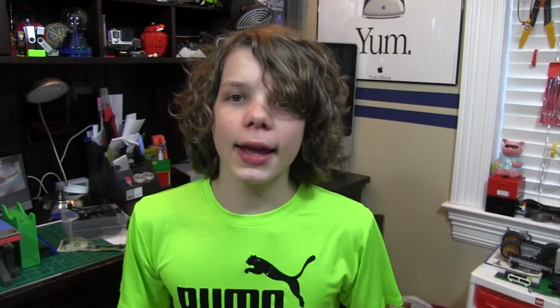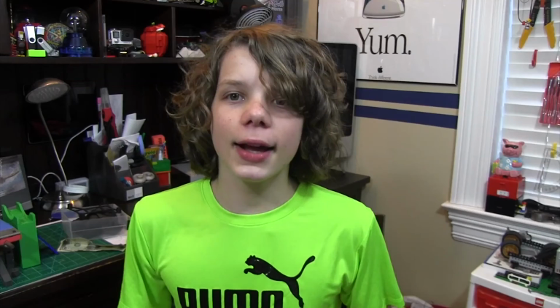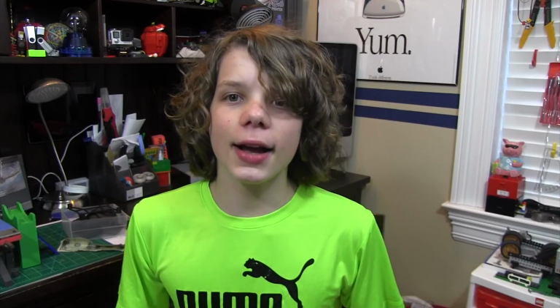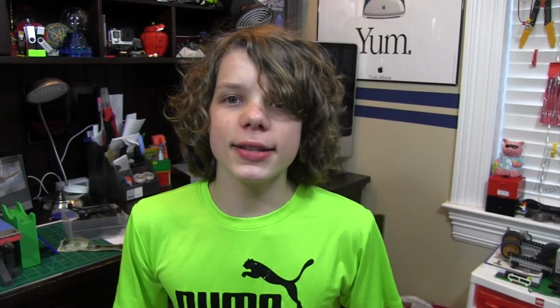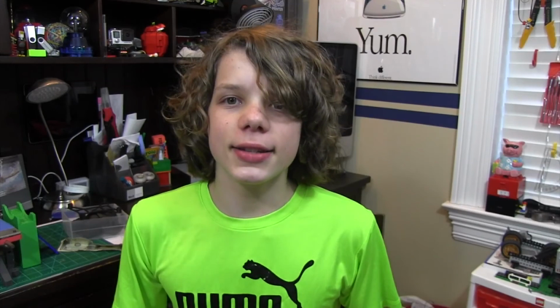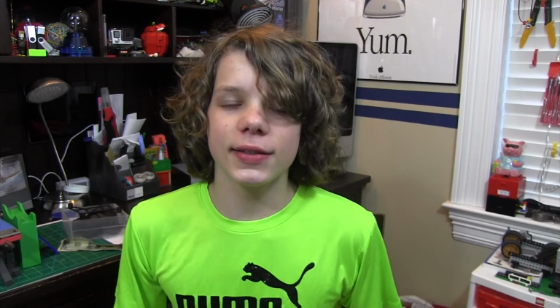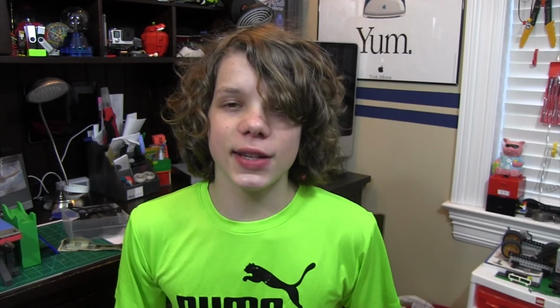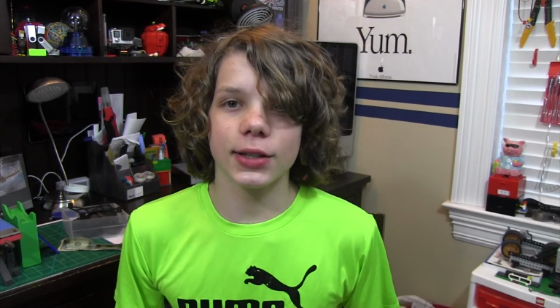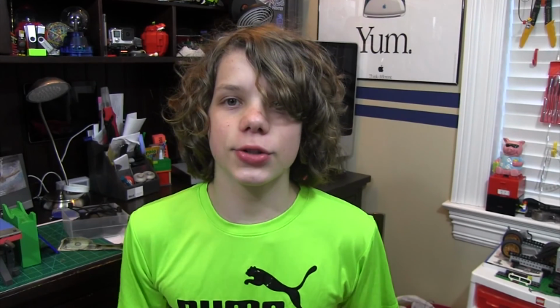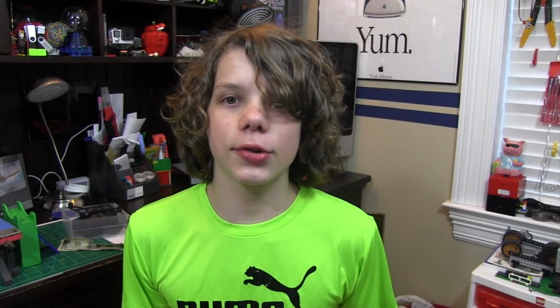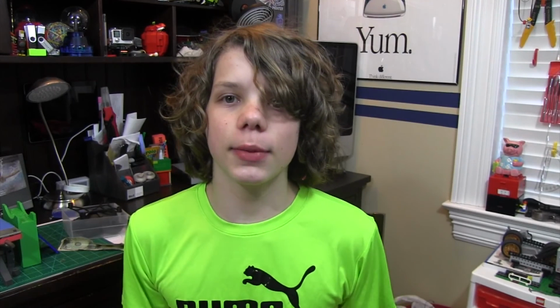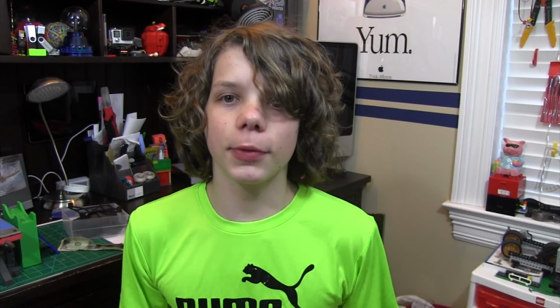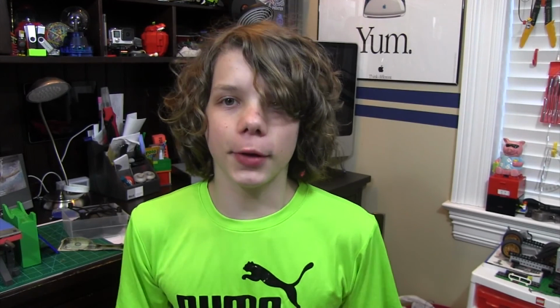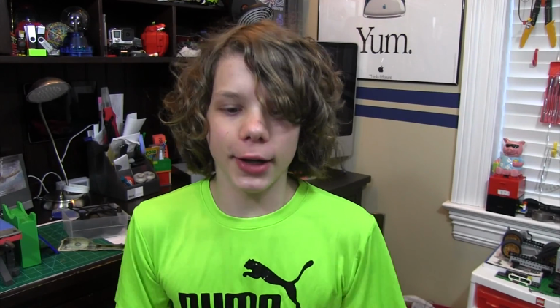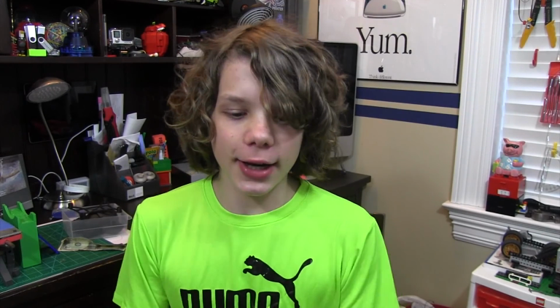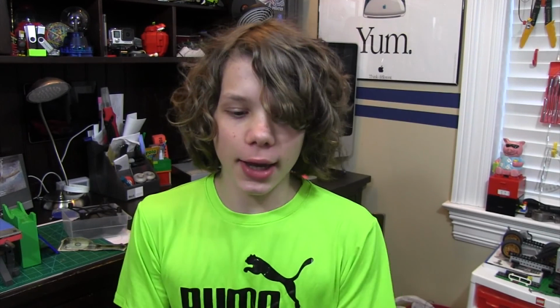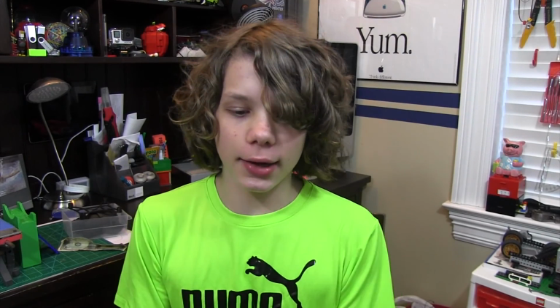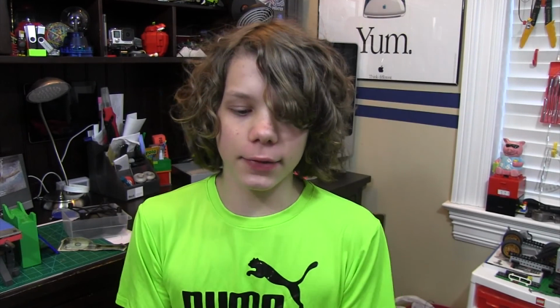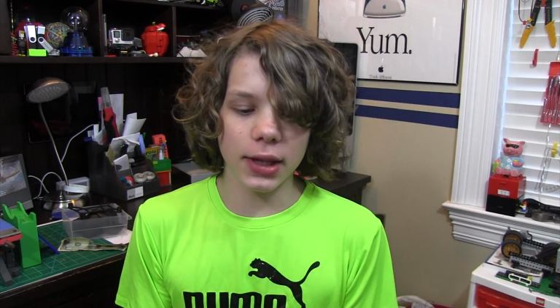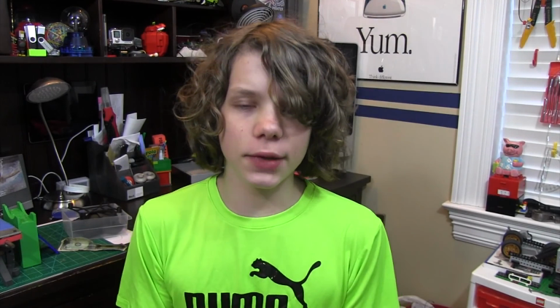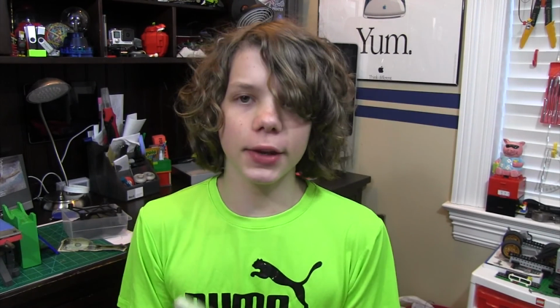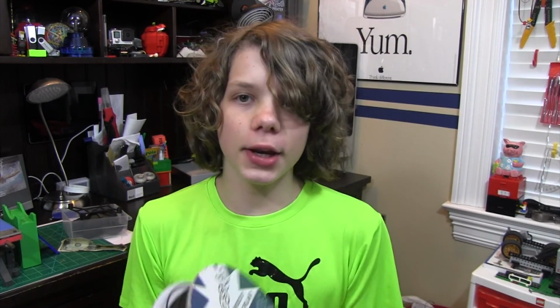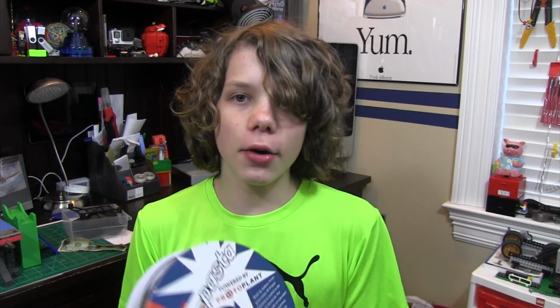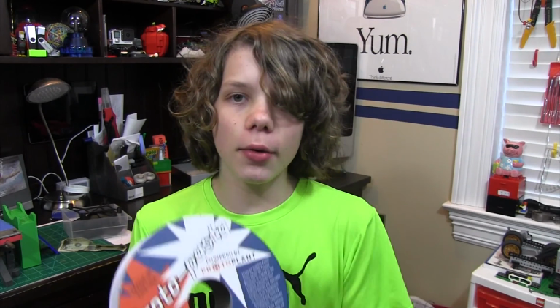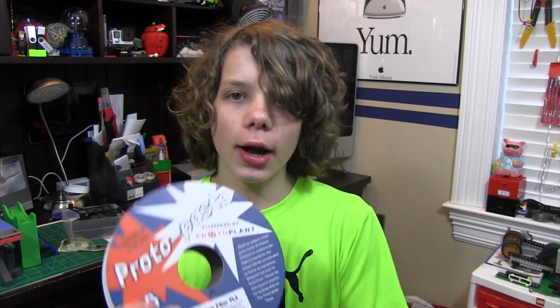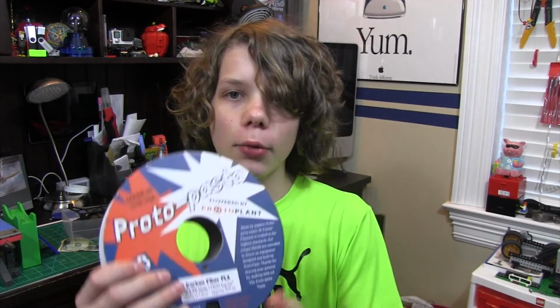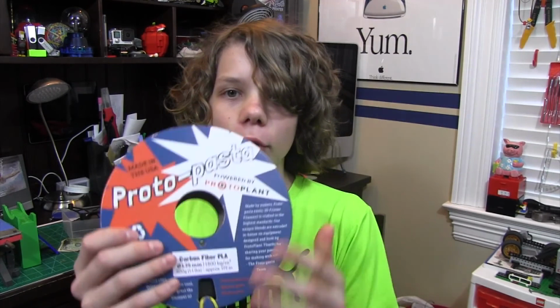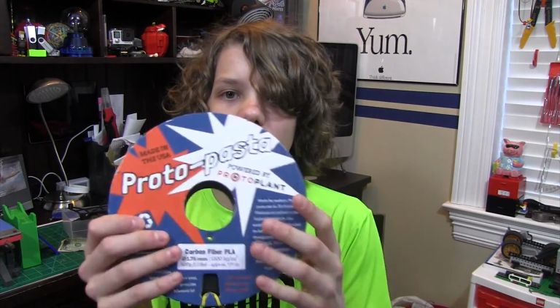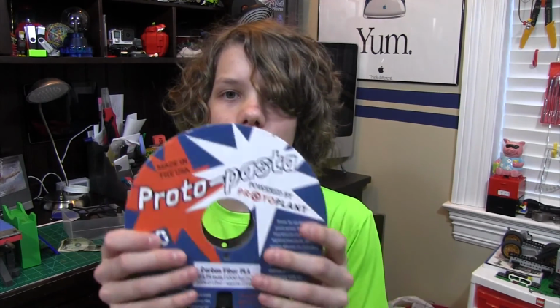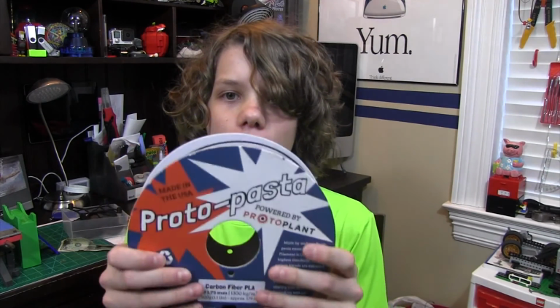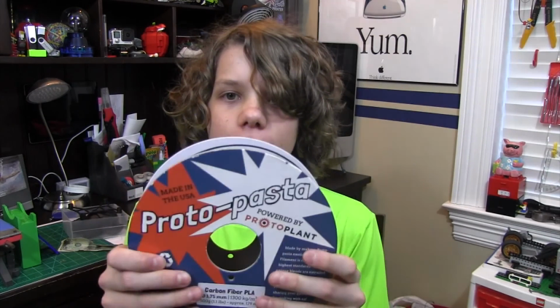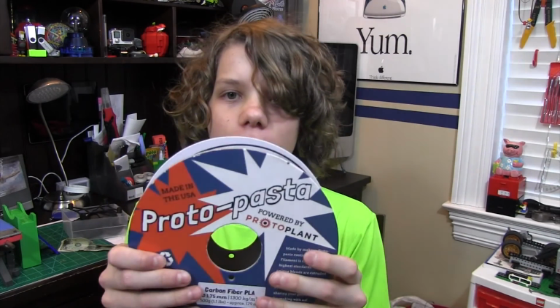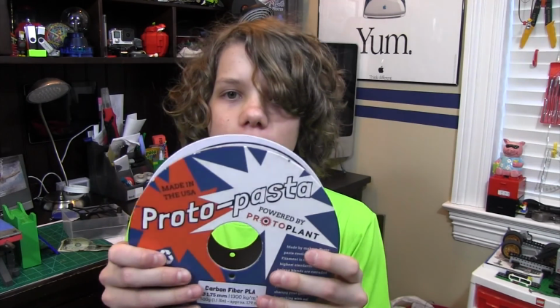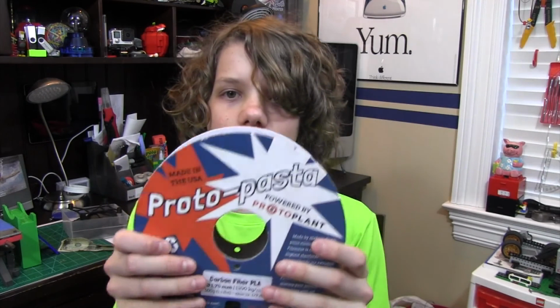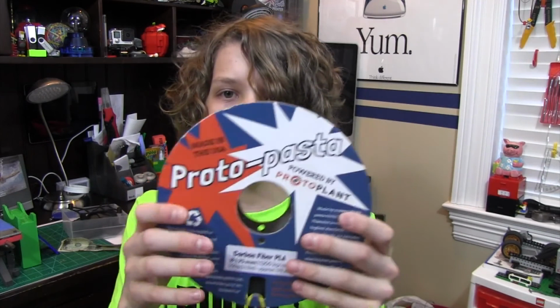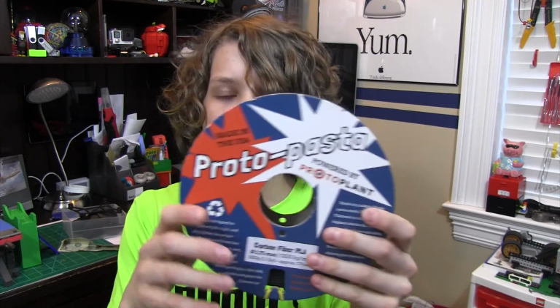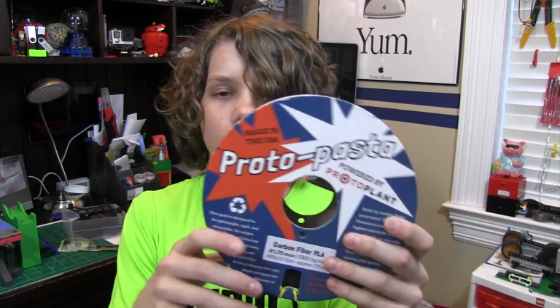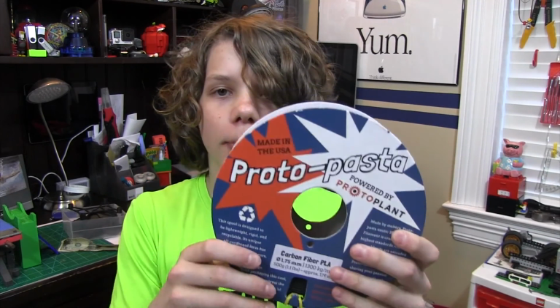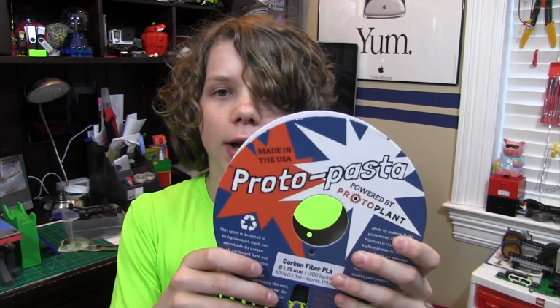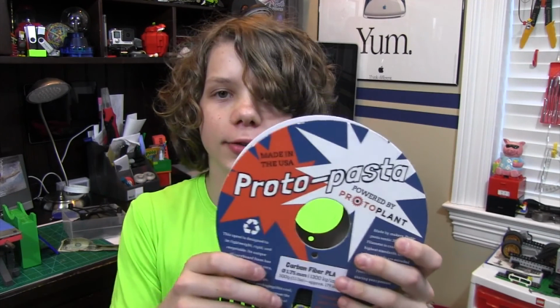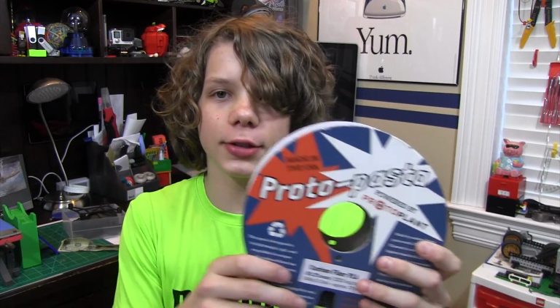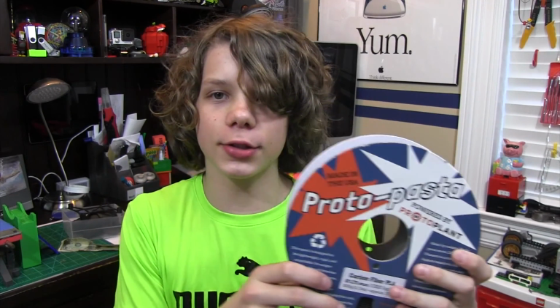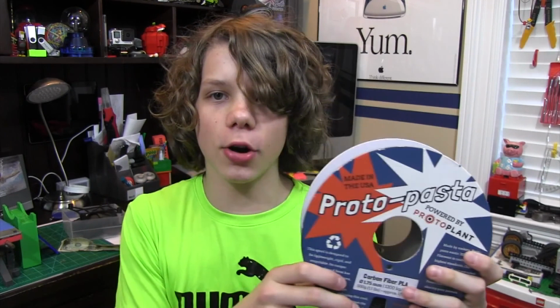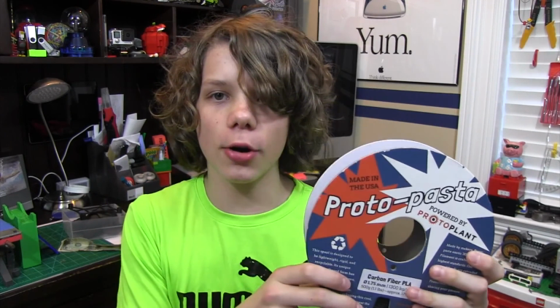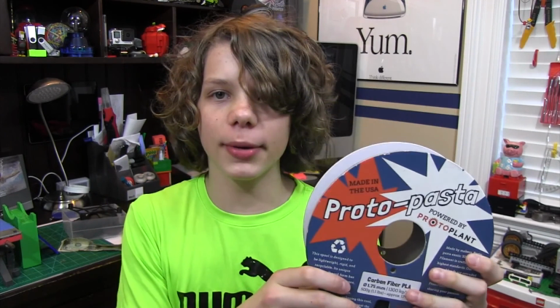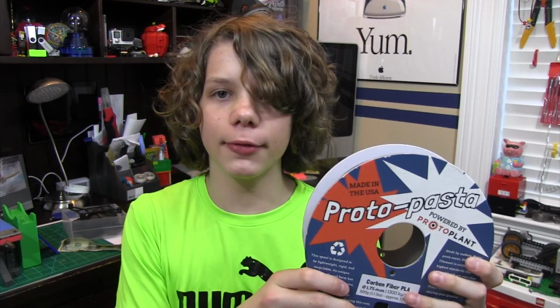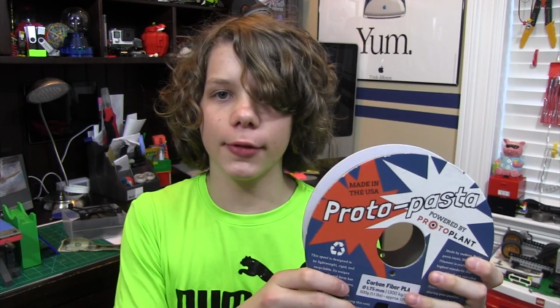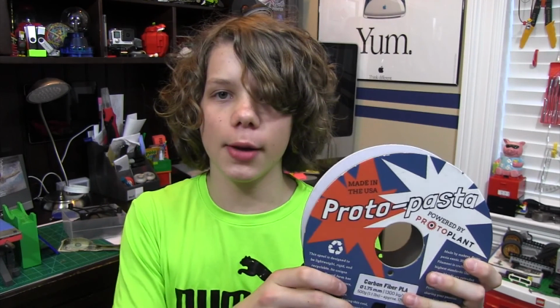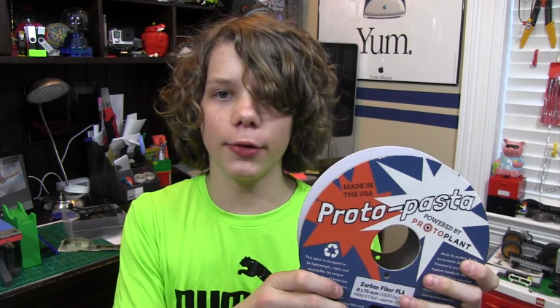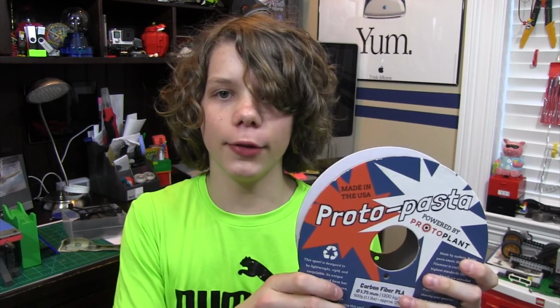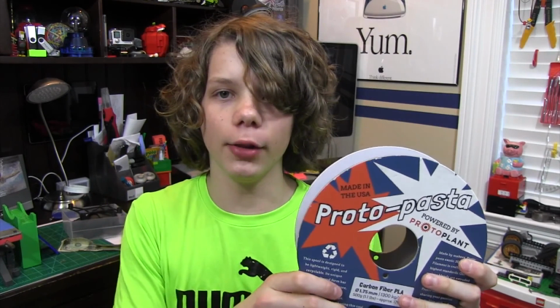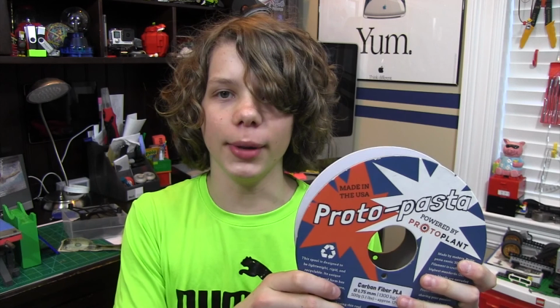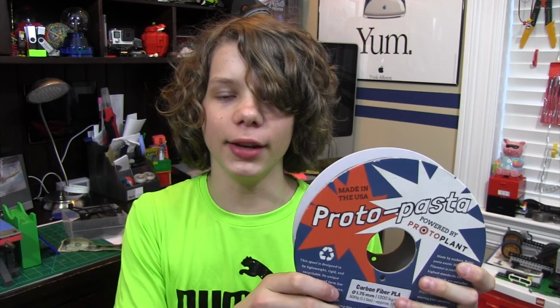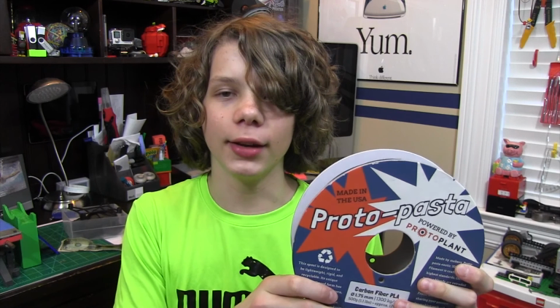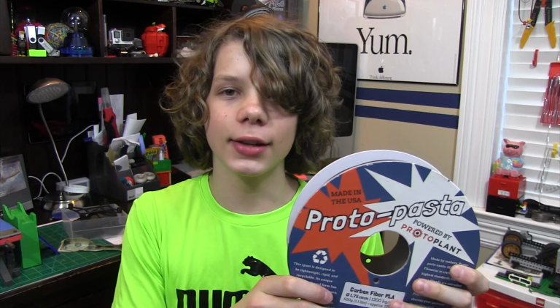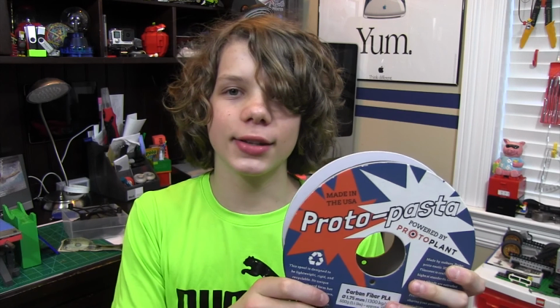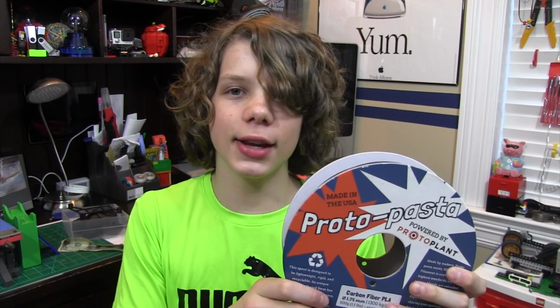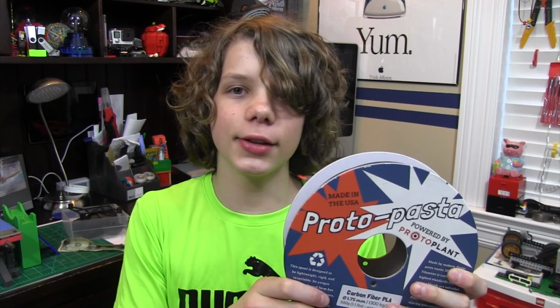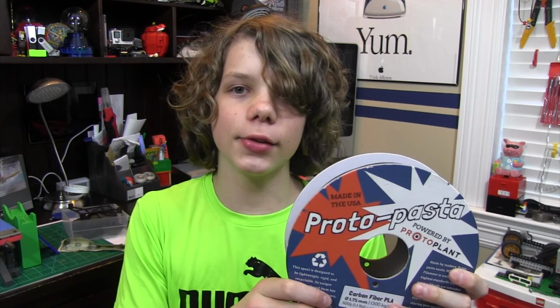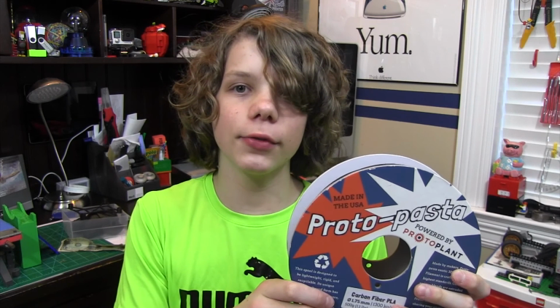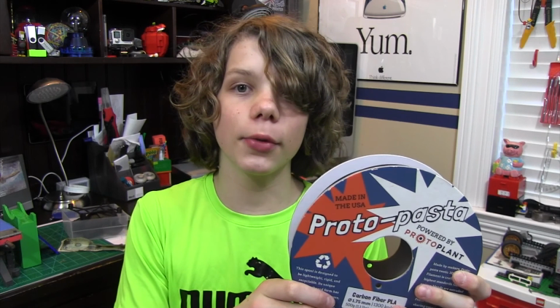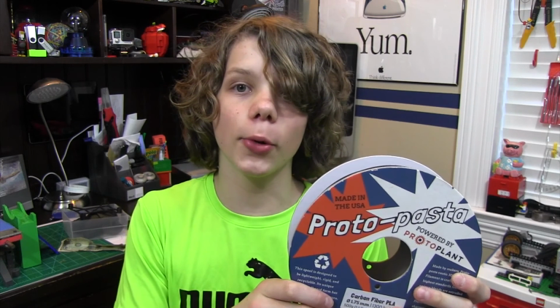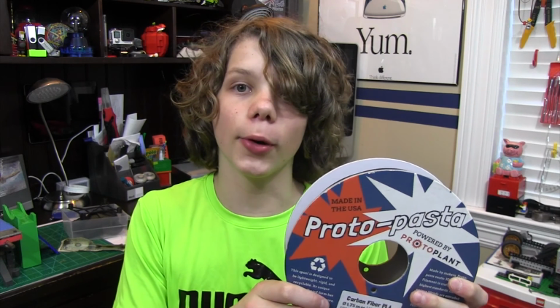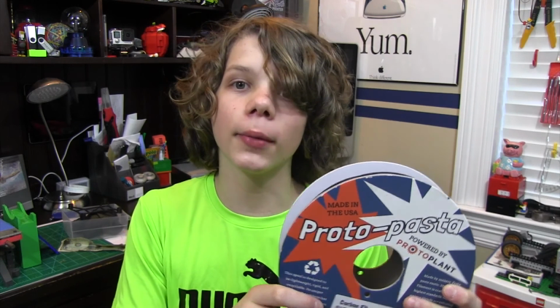Hey guys, it's Xtreme3D and in this video I will be reviewing ProtoPasta's carbon fiber filament. Stay tuned for more.